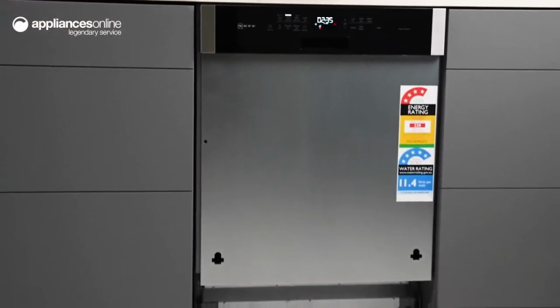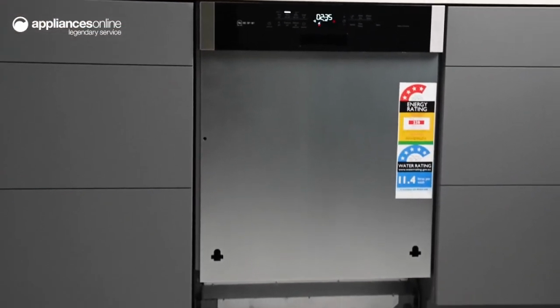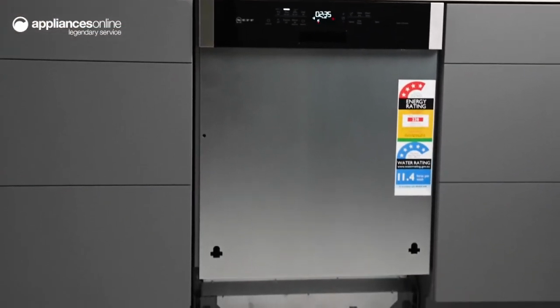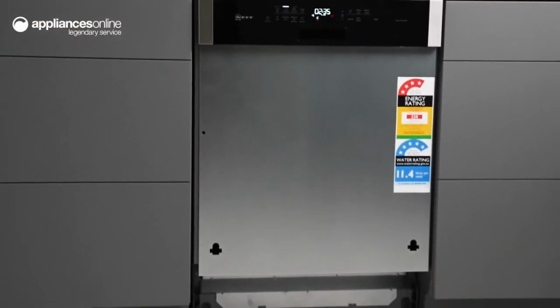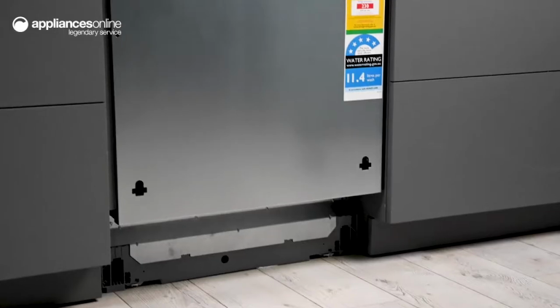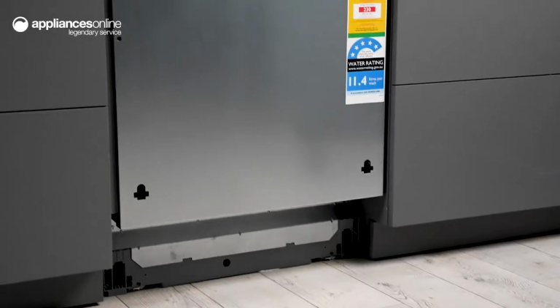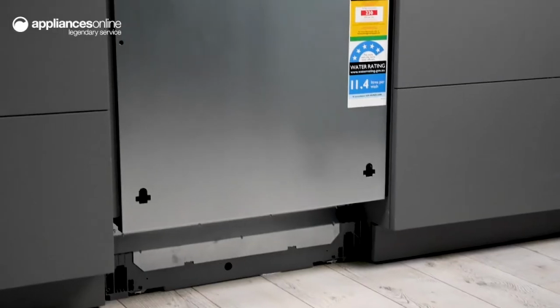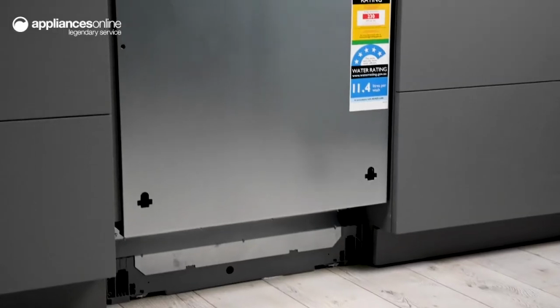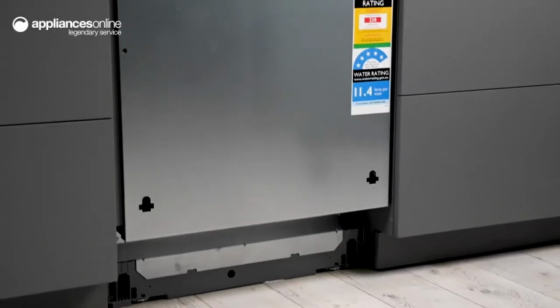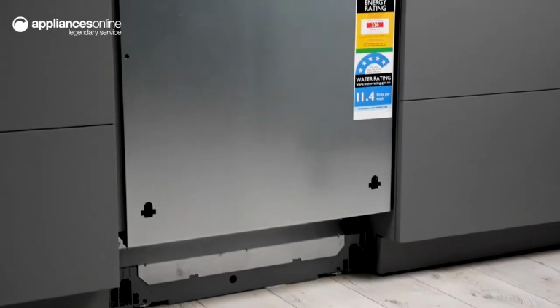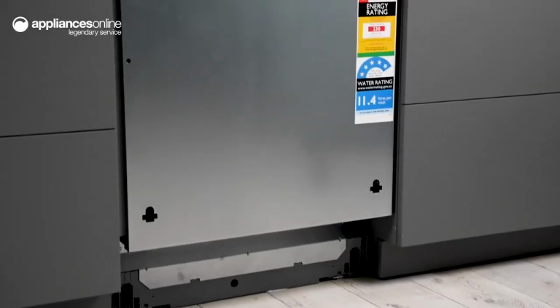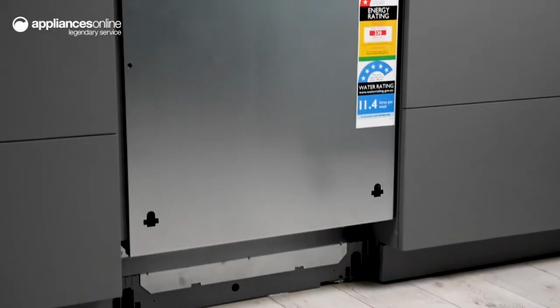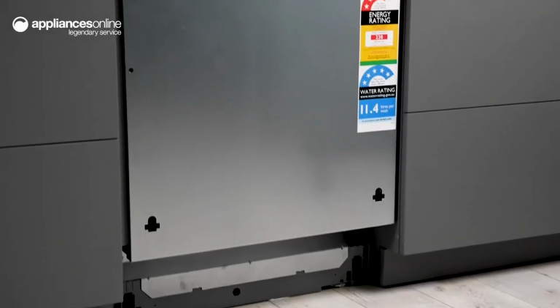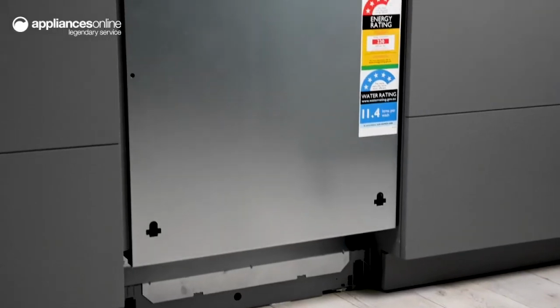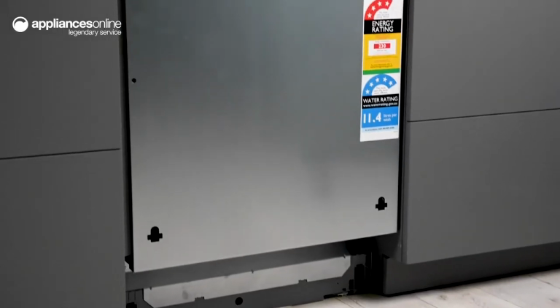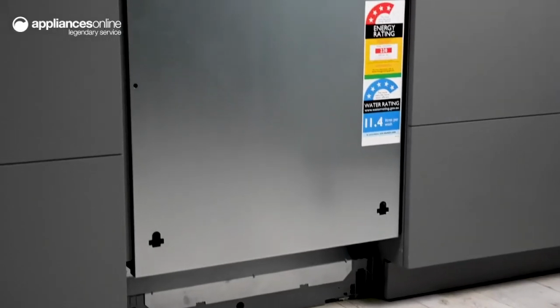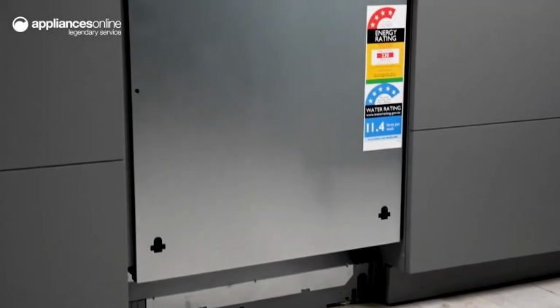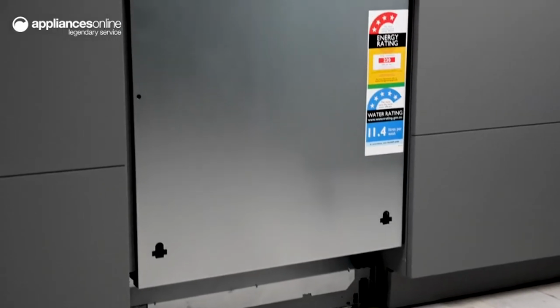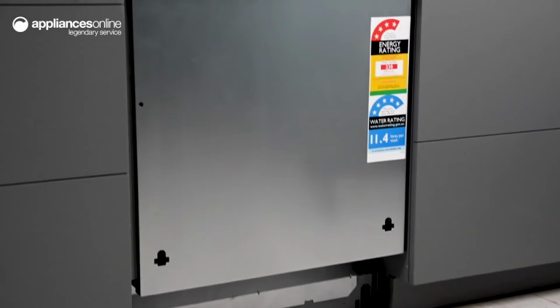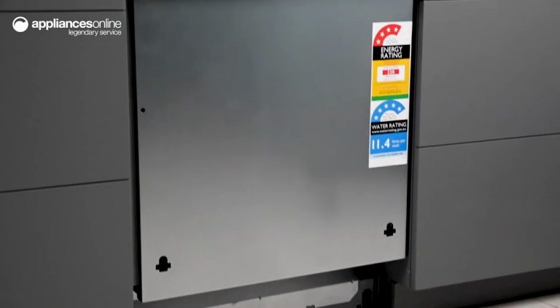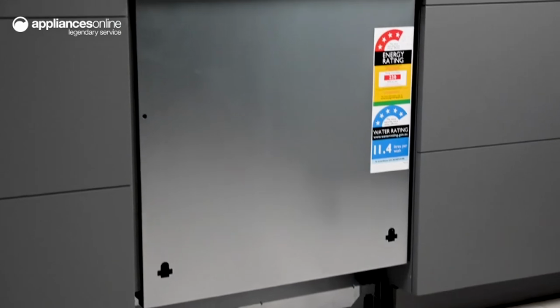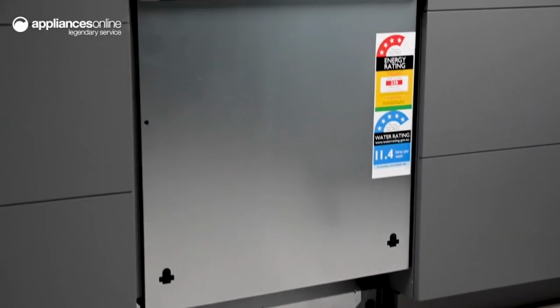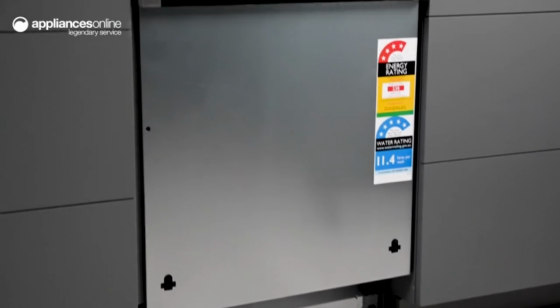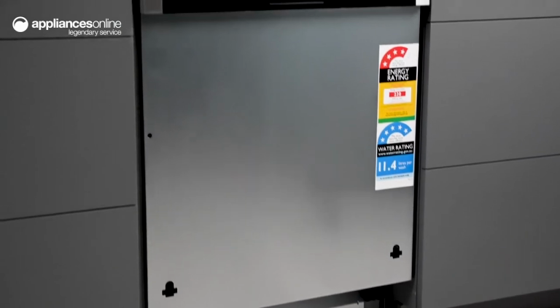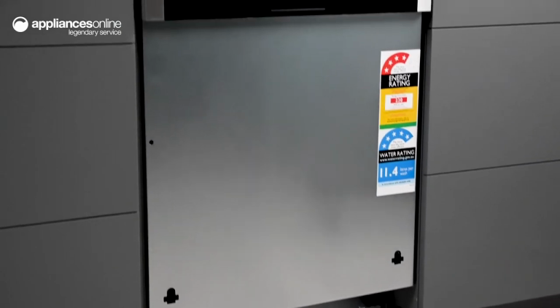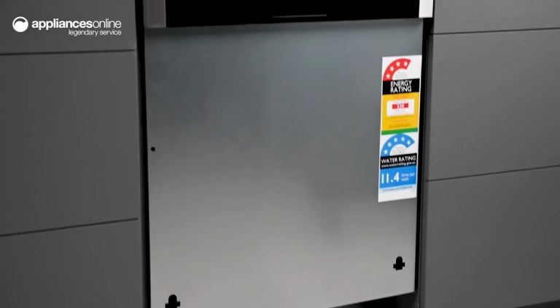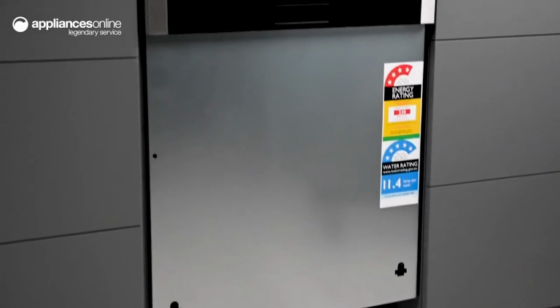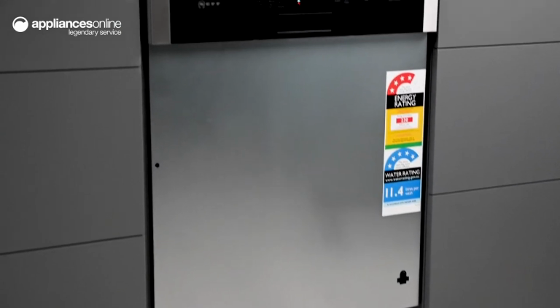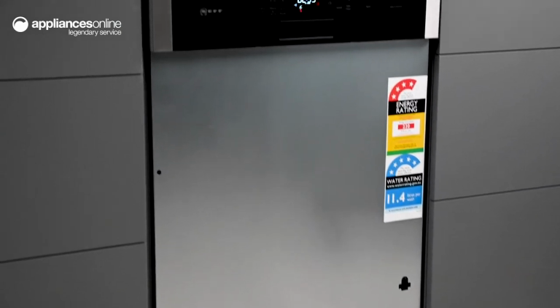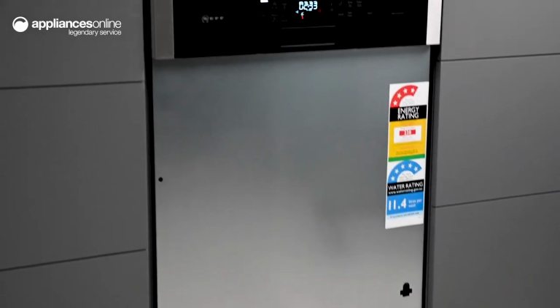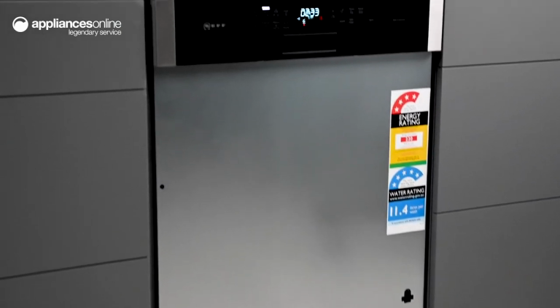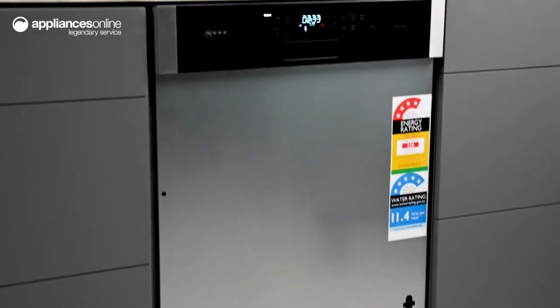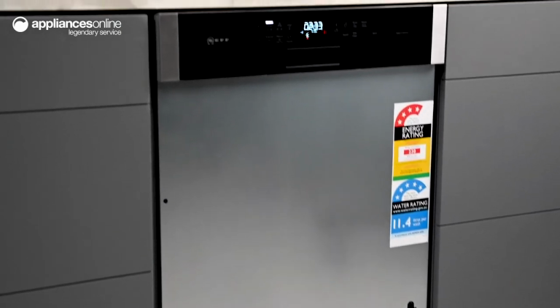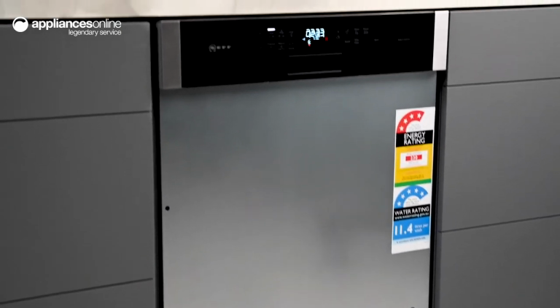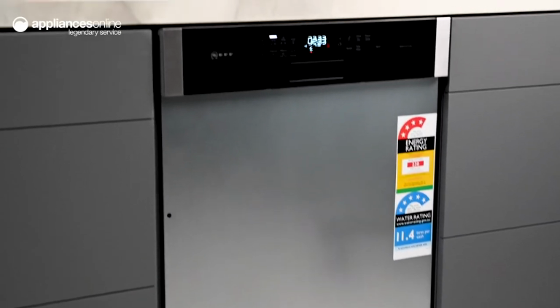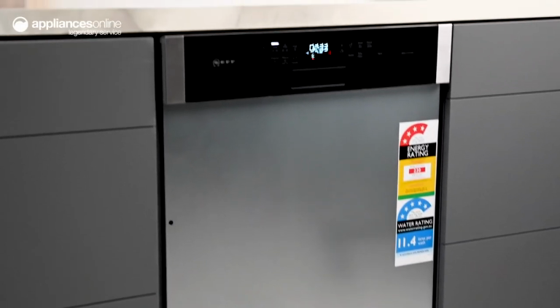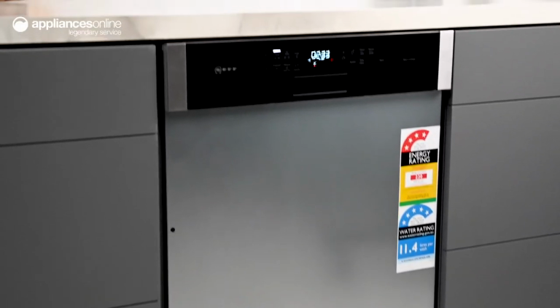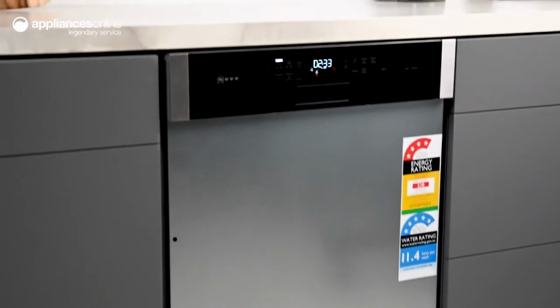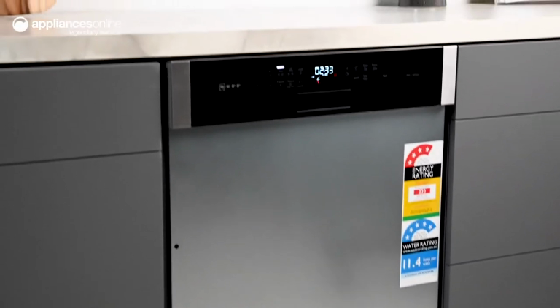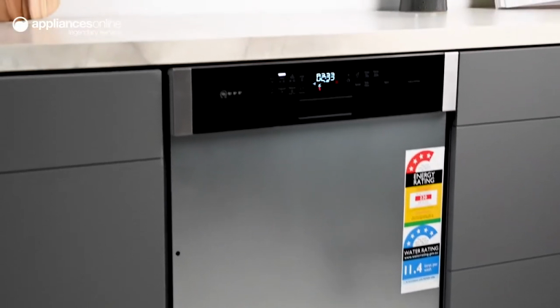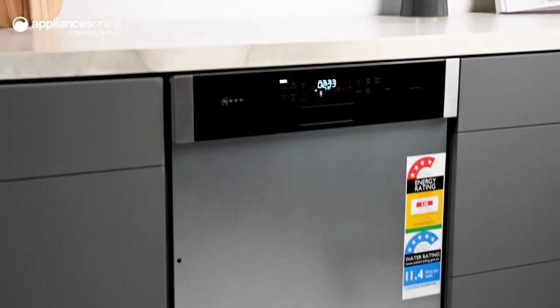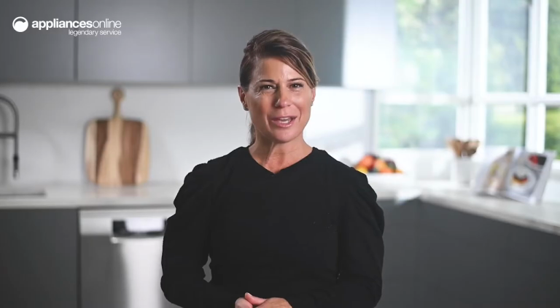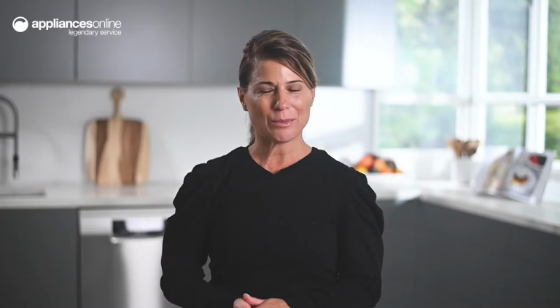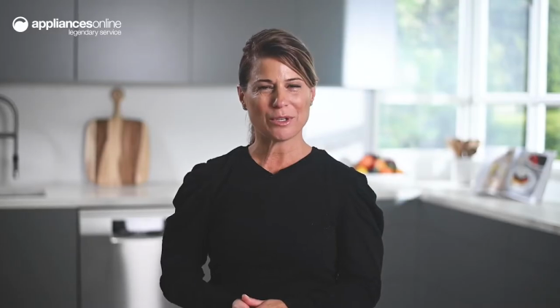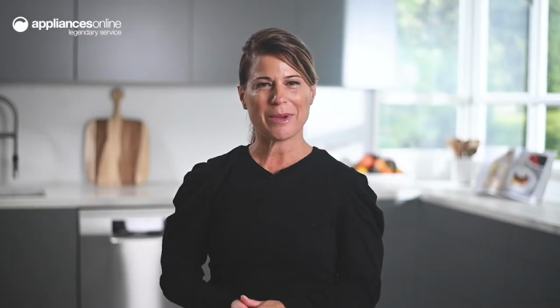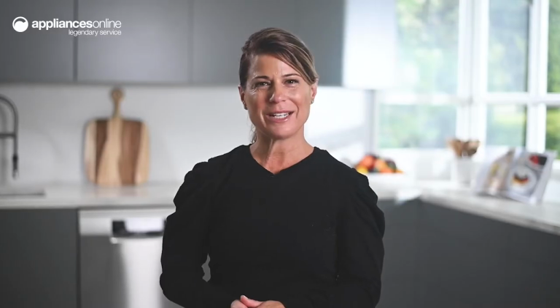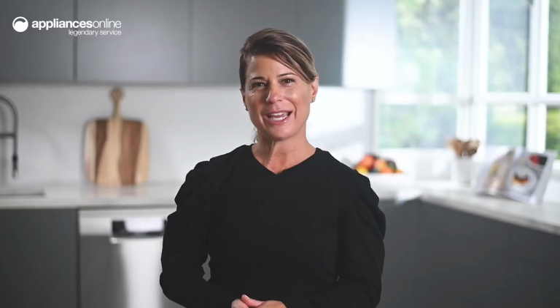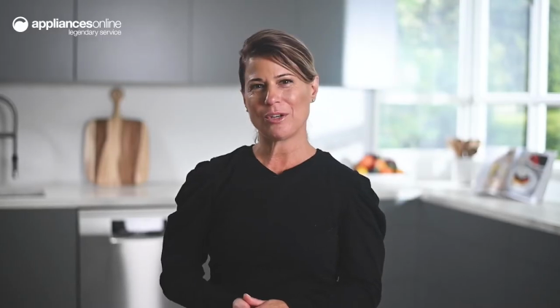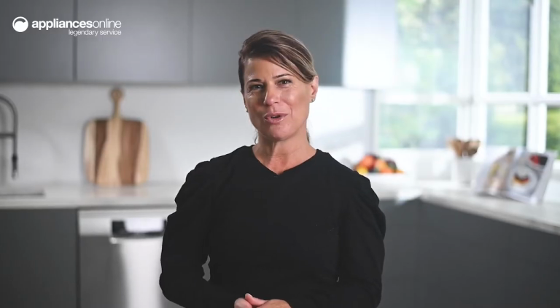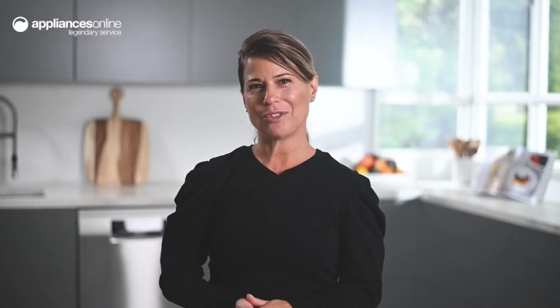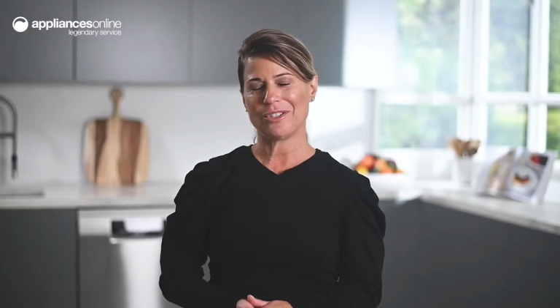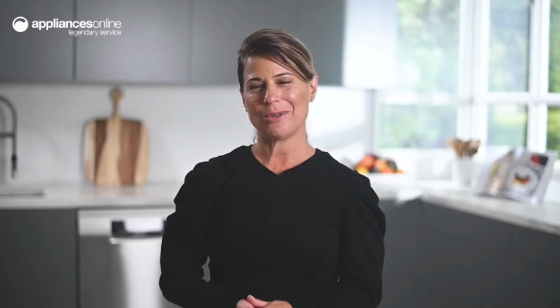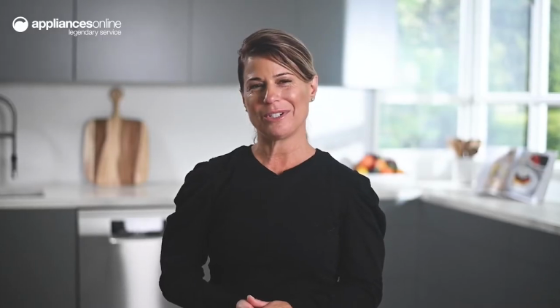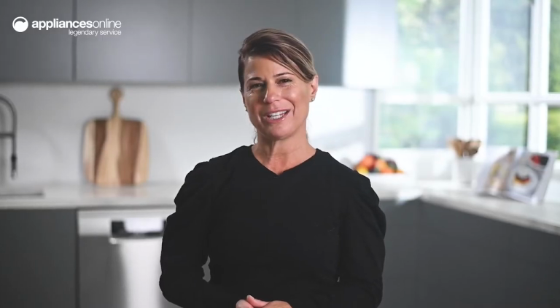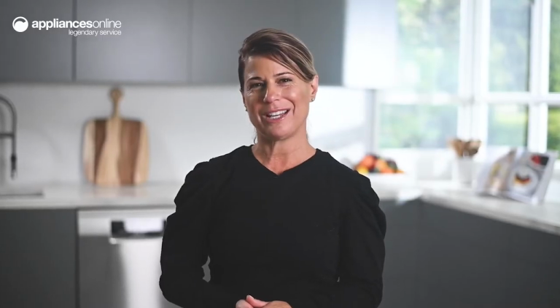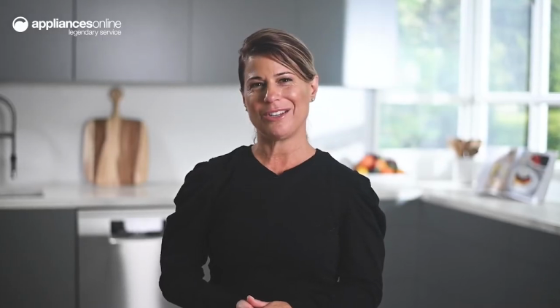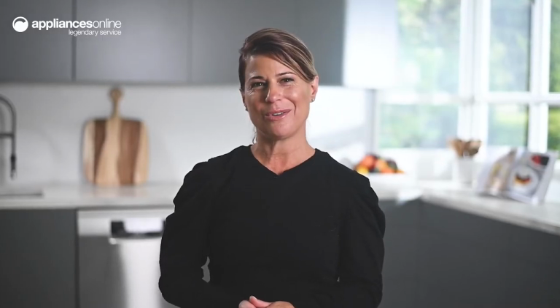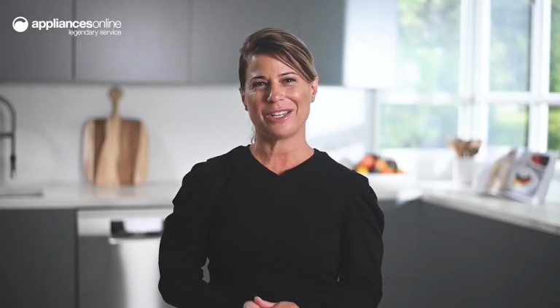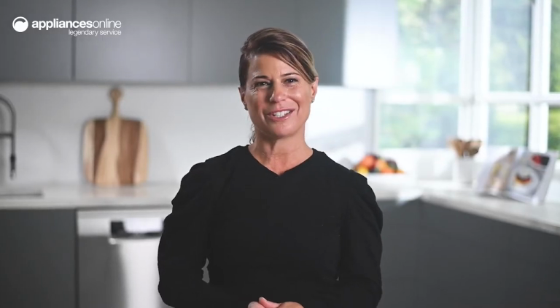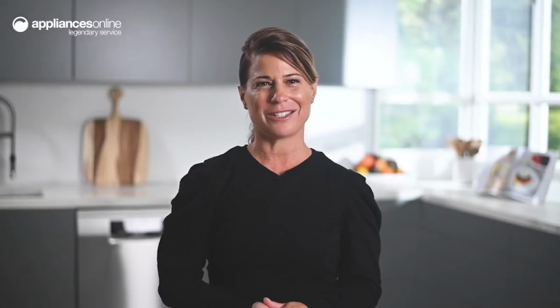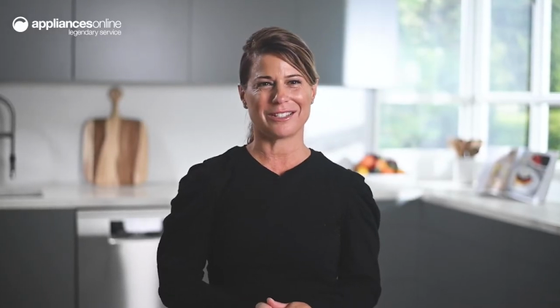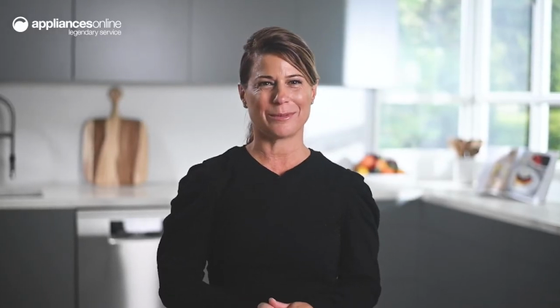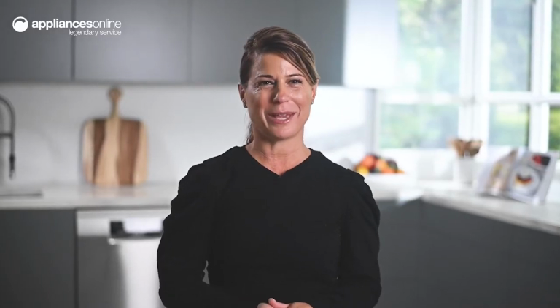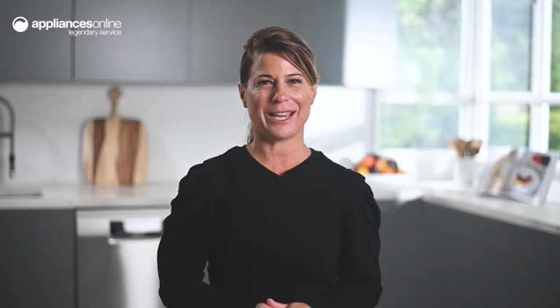The elegant design lets you match the external door panel with your kitchen cabinets, helping to maintain continuity in your kitchen space.